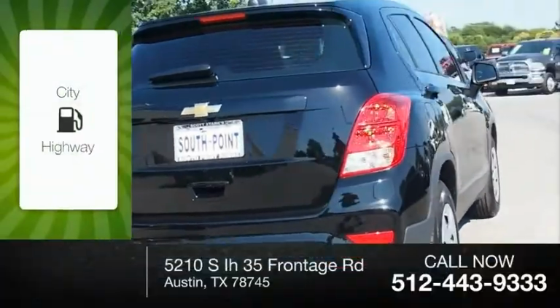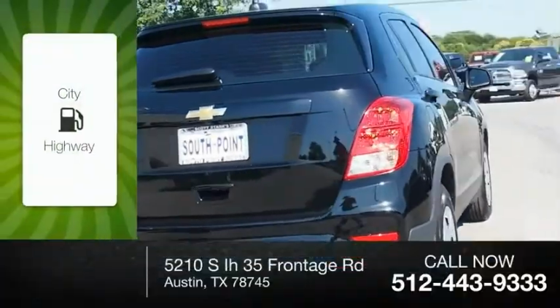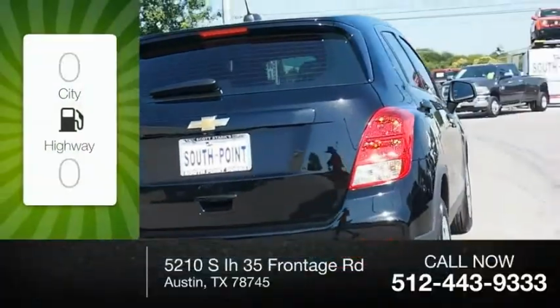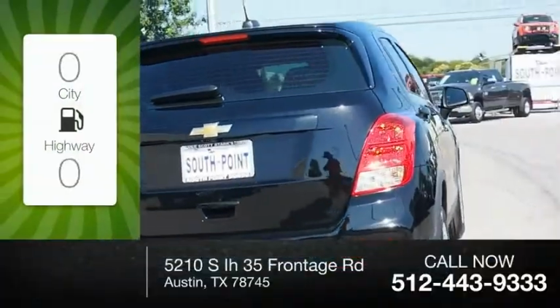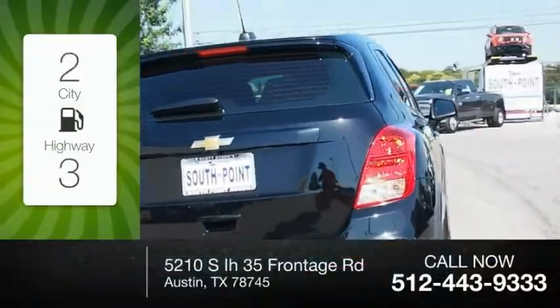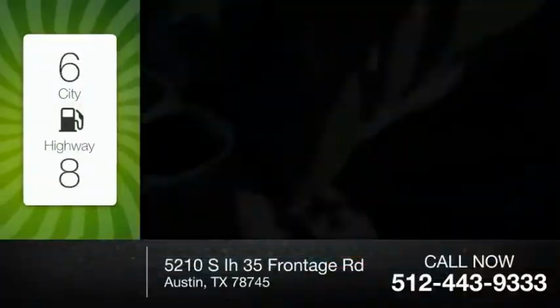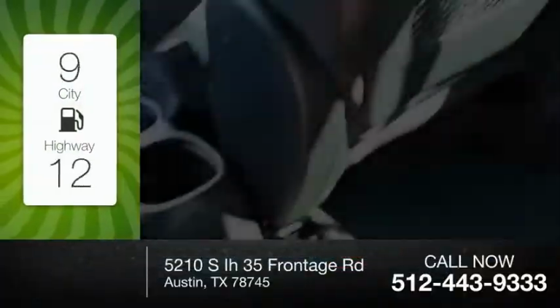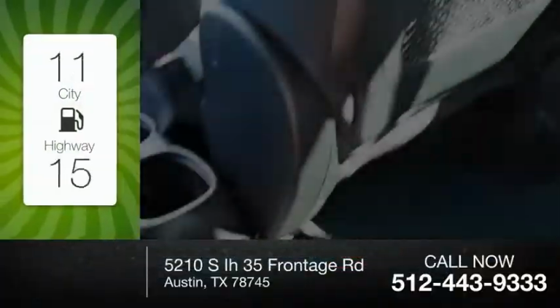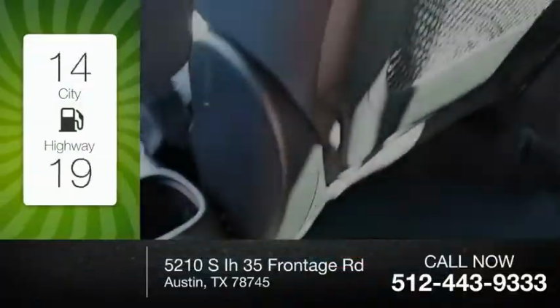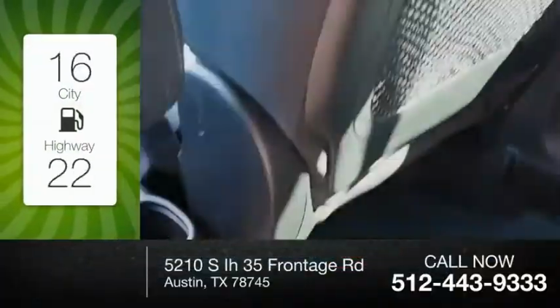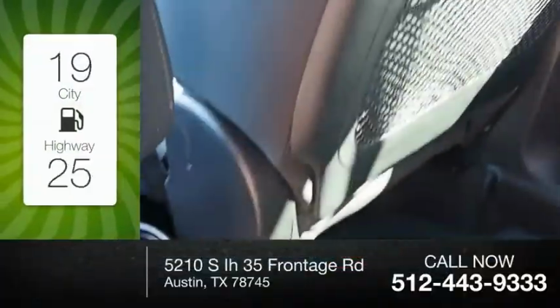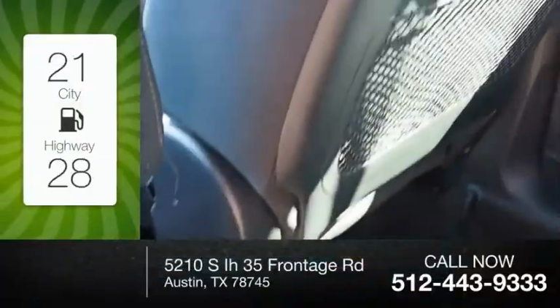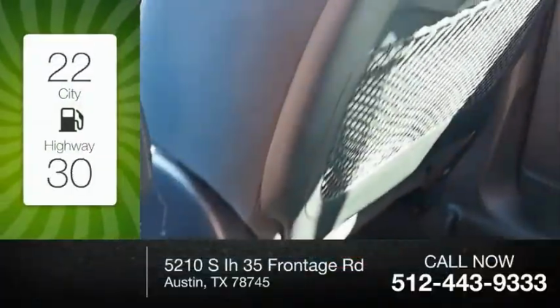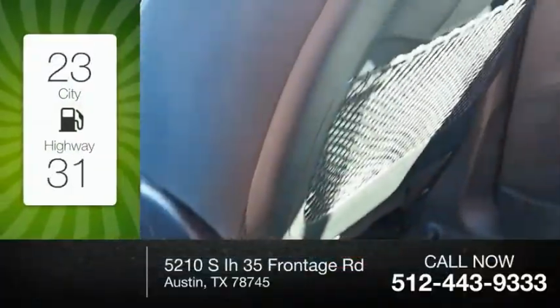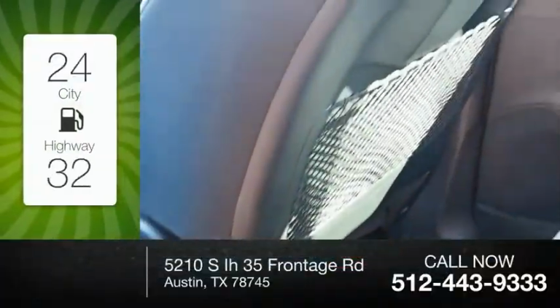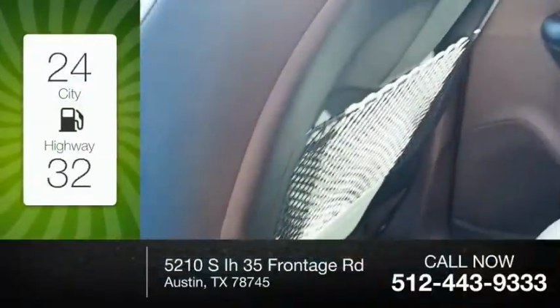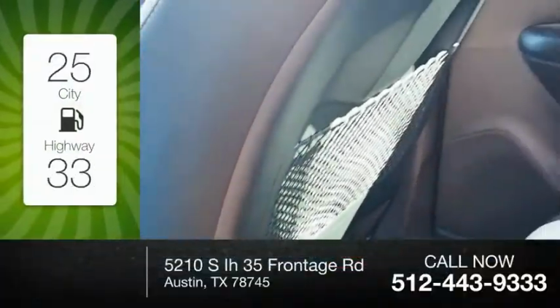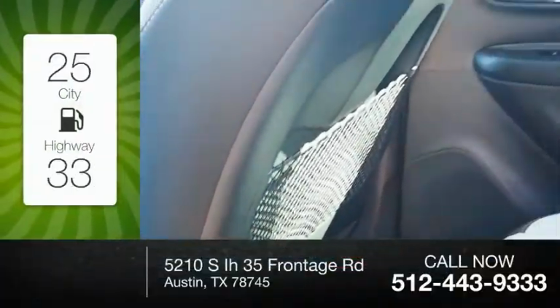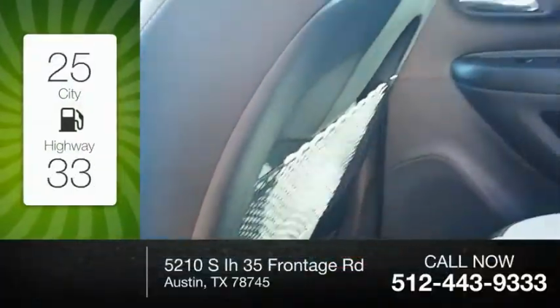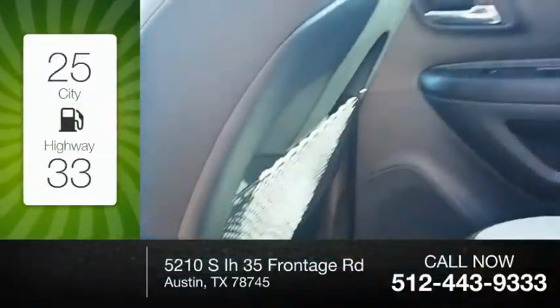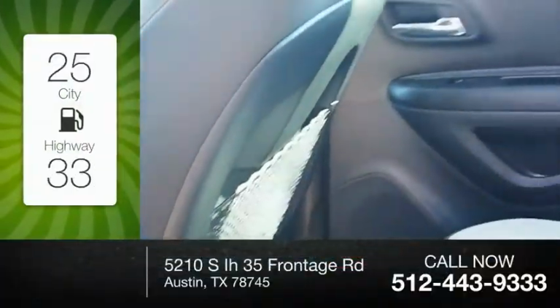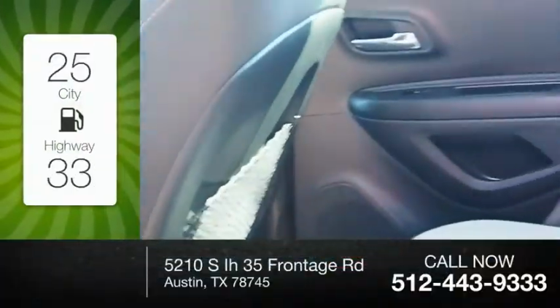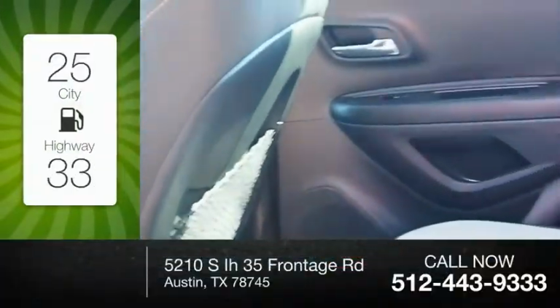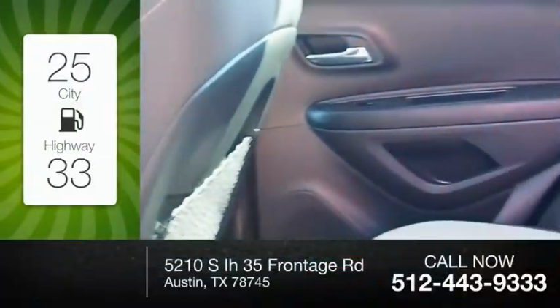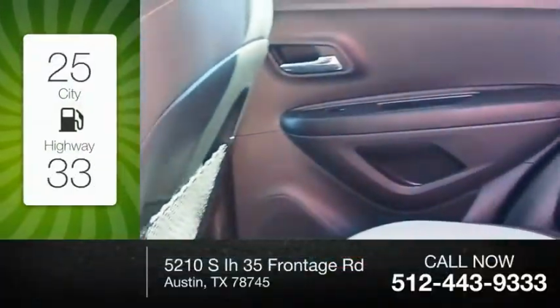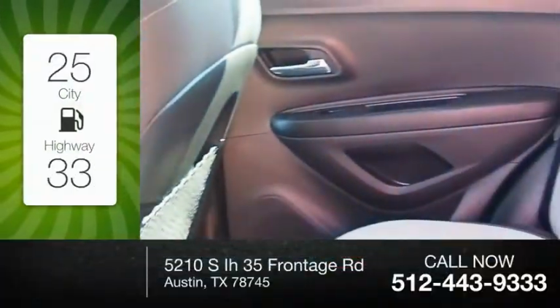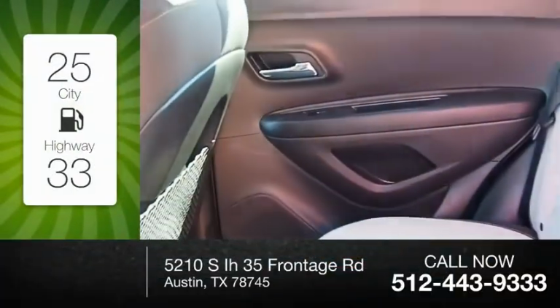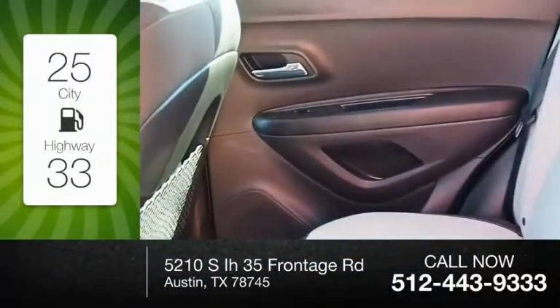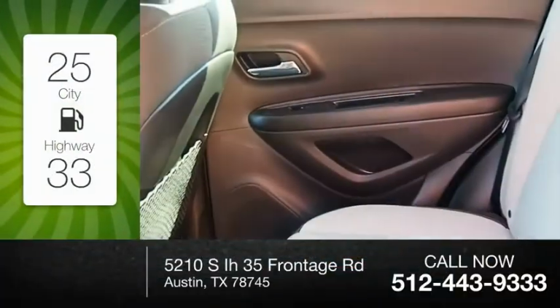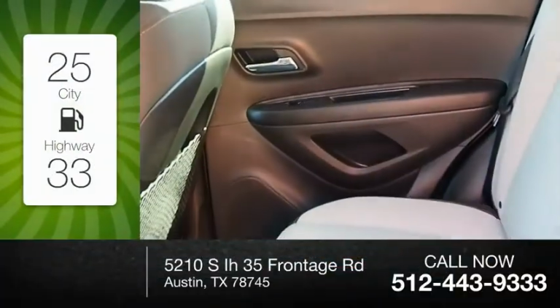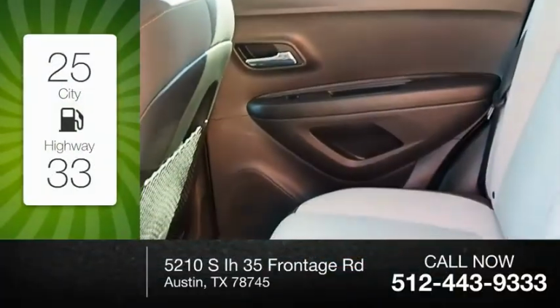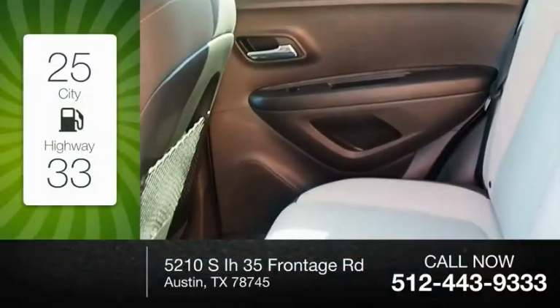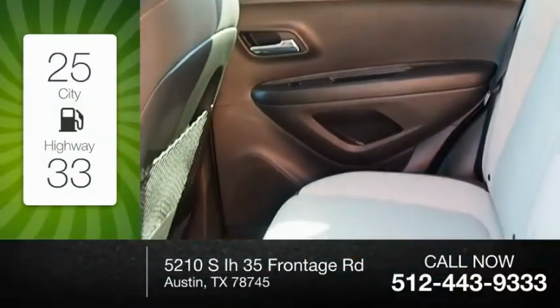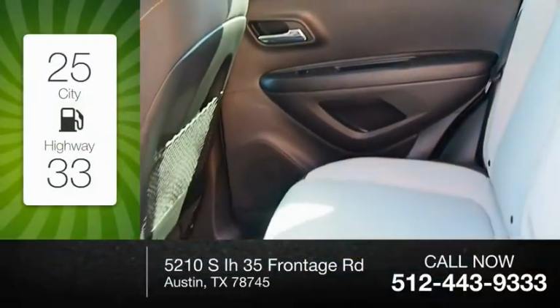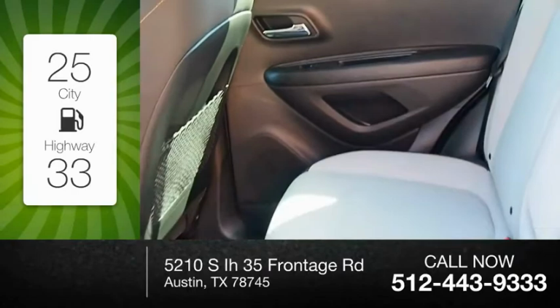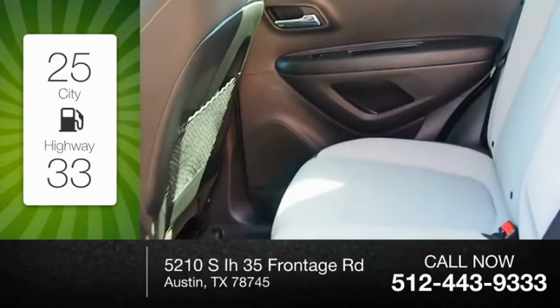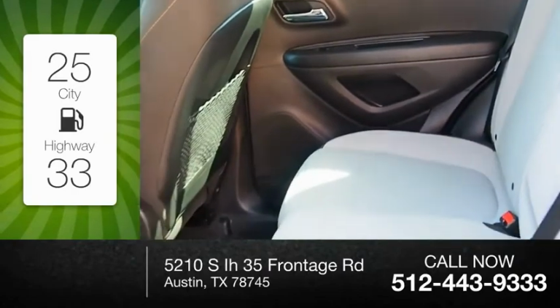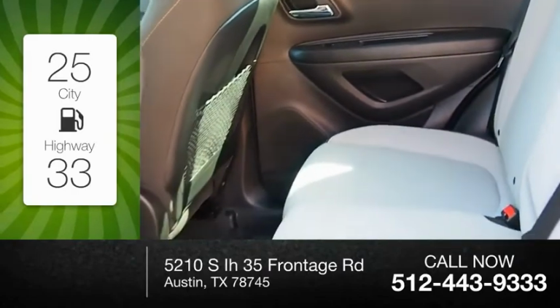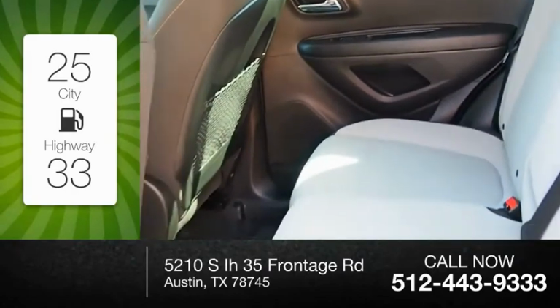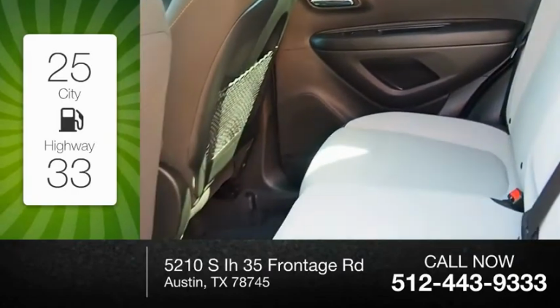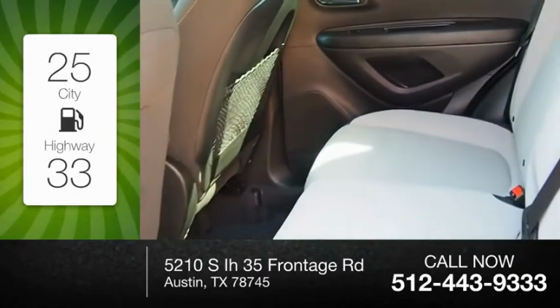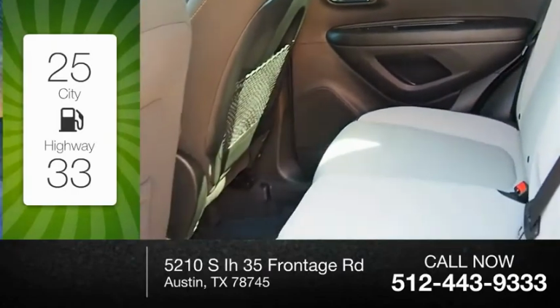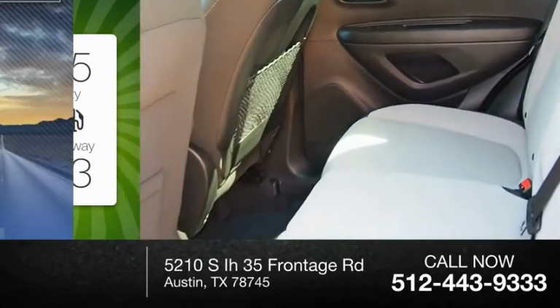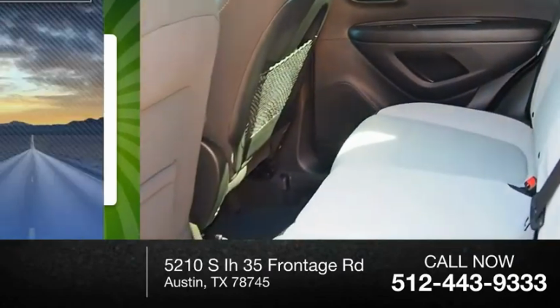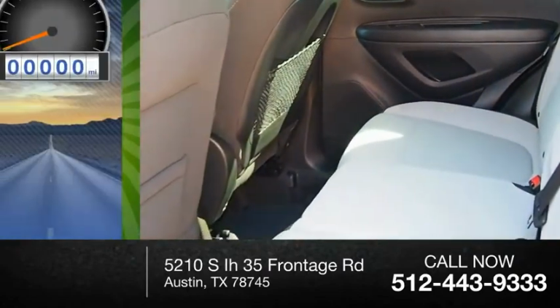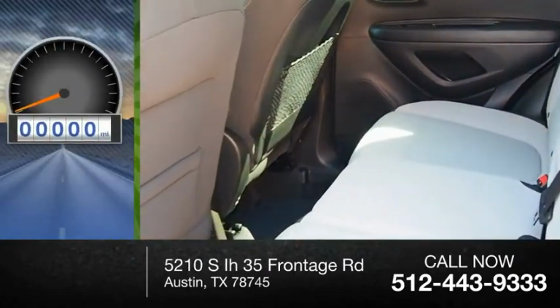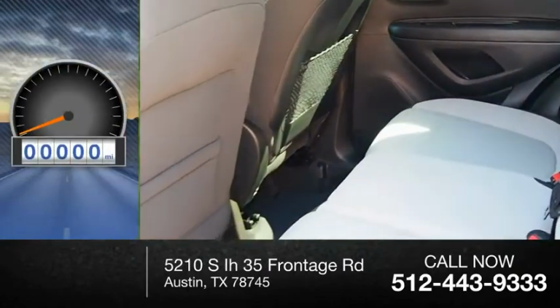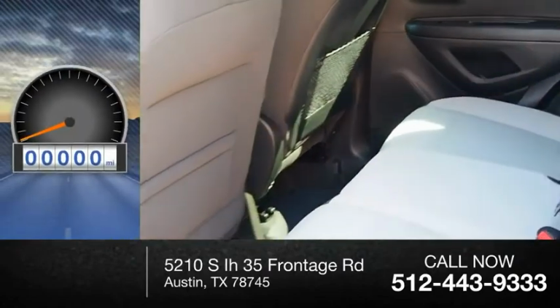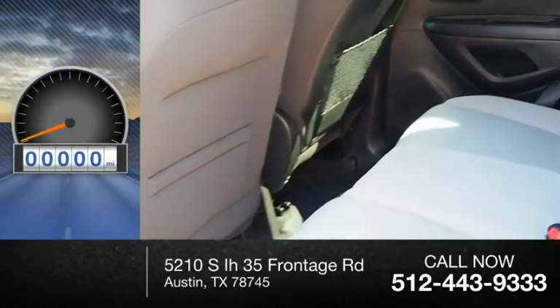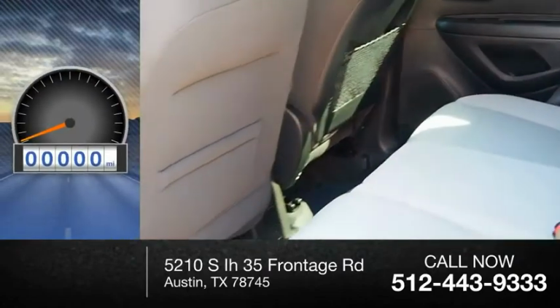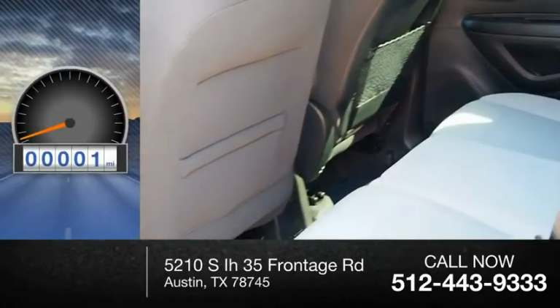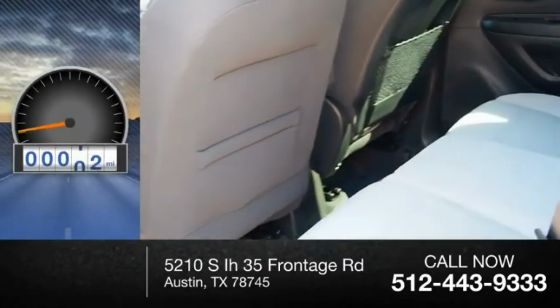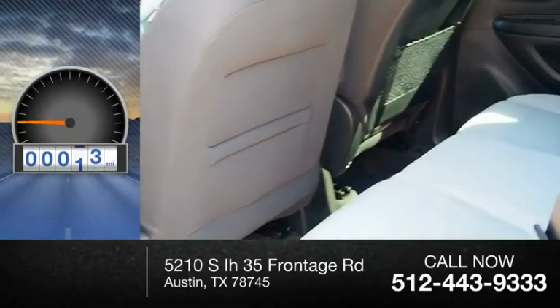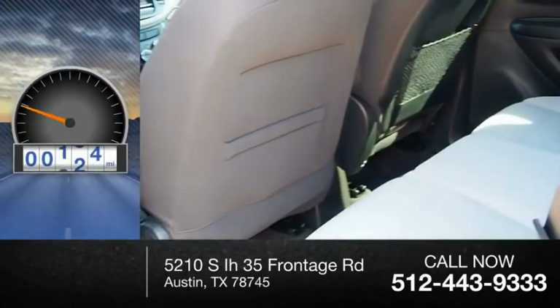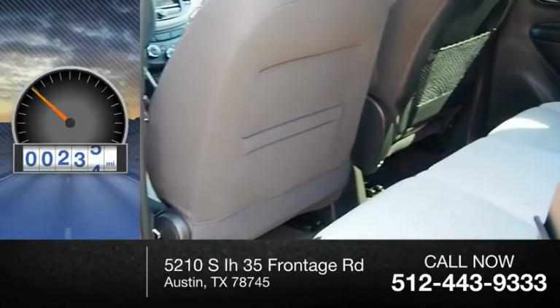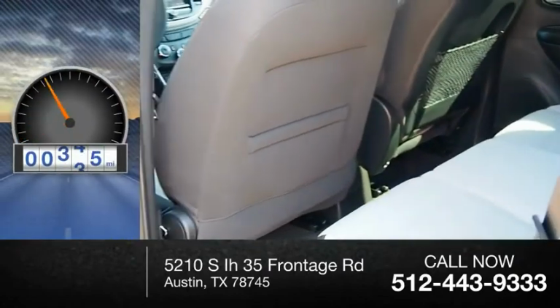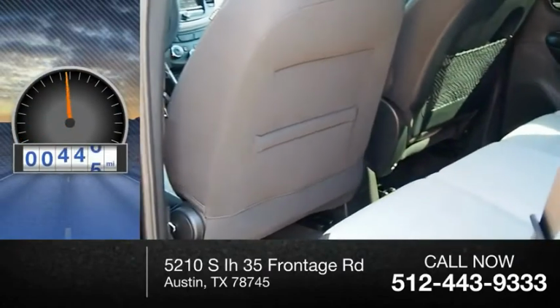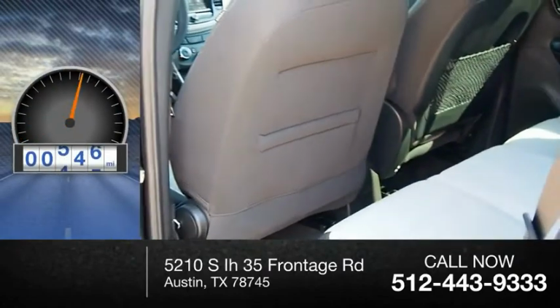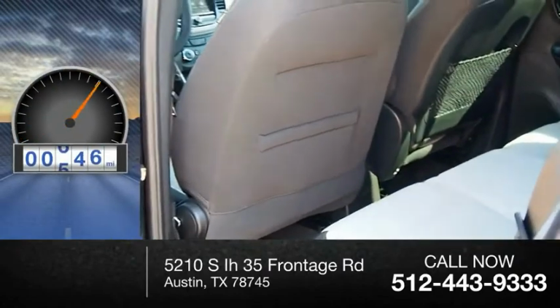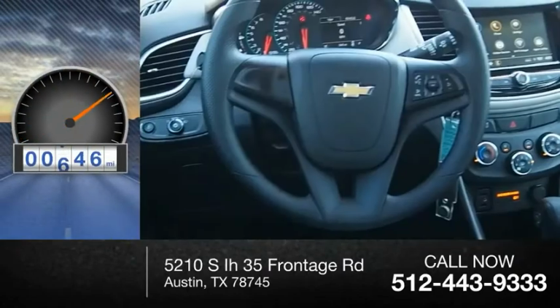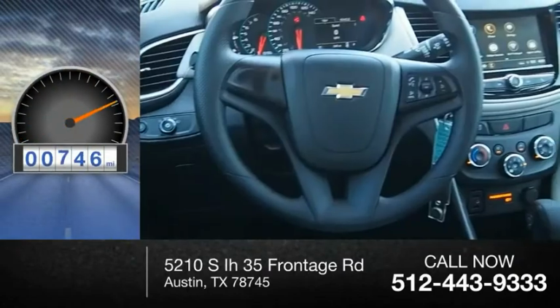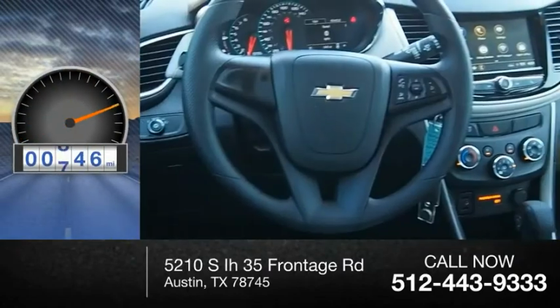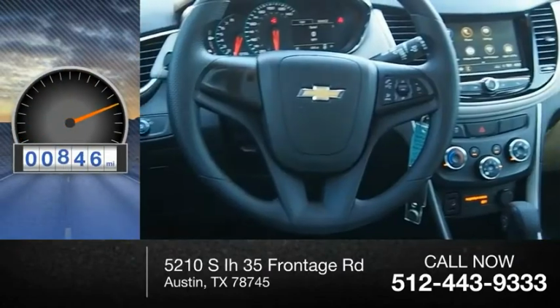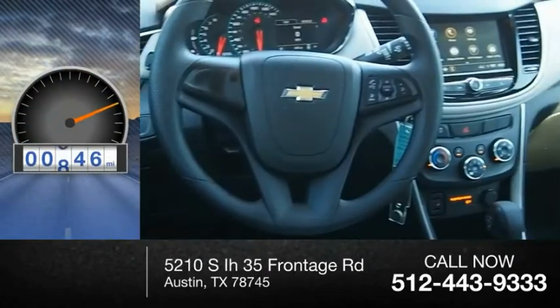Great fuel efficiency saves you money by requiring fewer trips to the gas station. This vehicle has less than 1,000 miles.